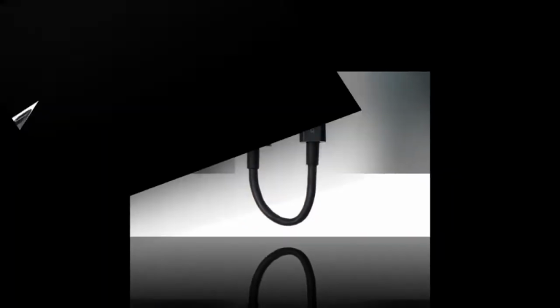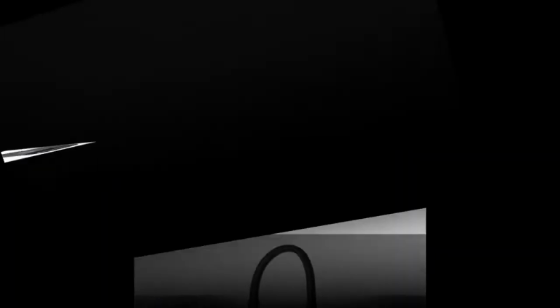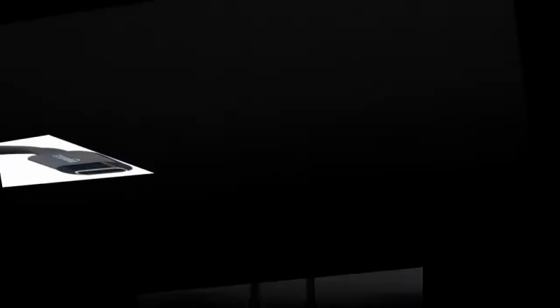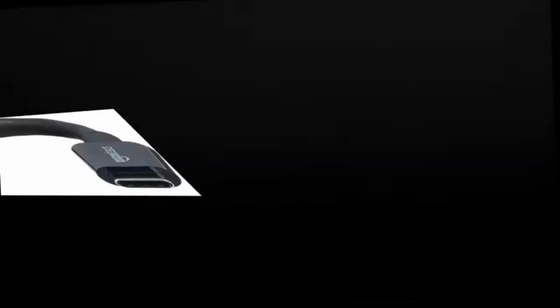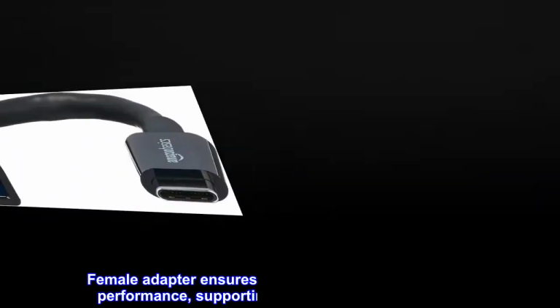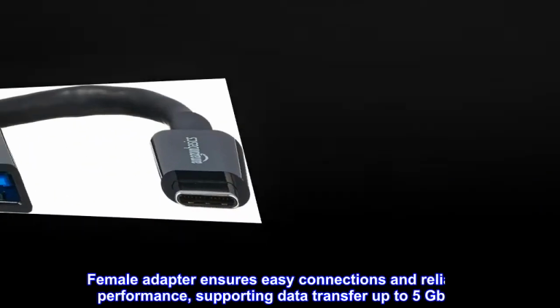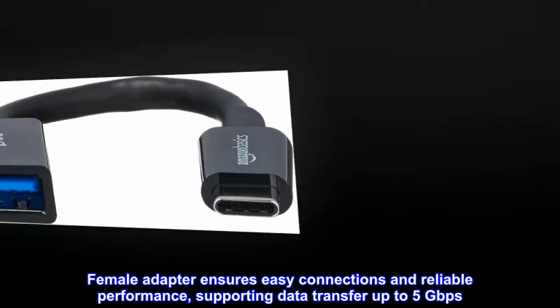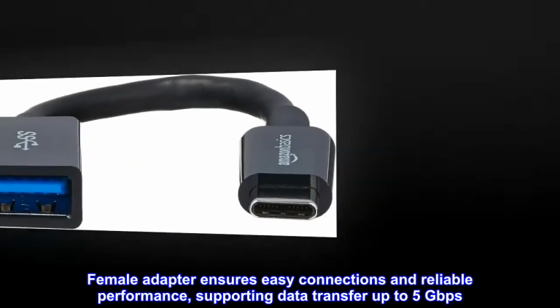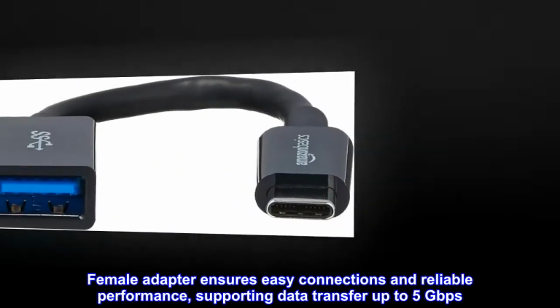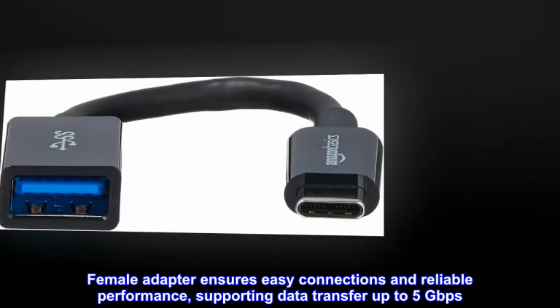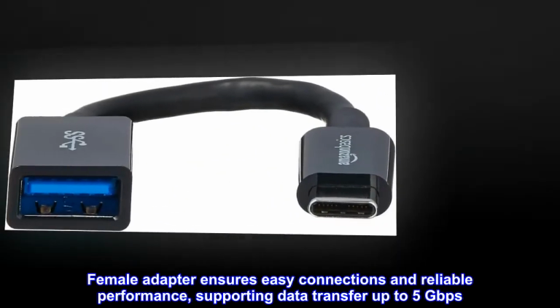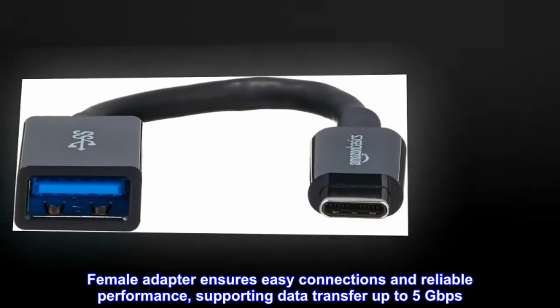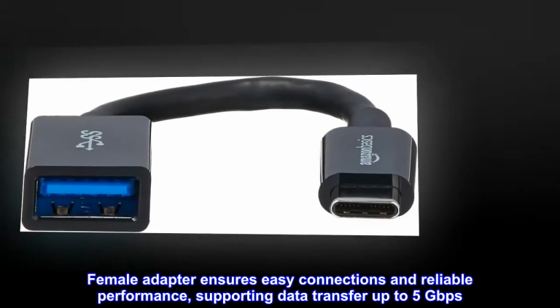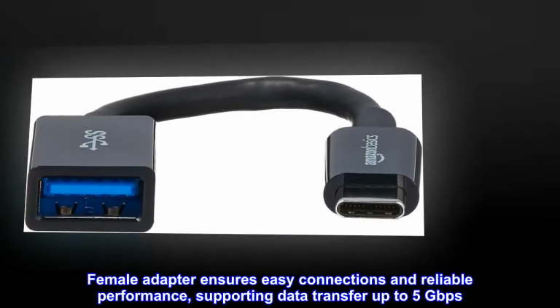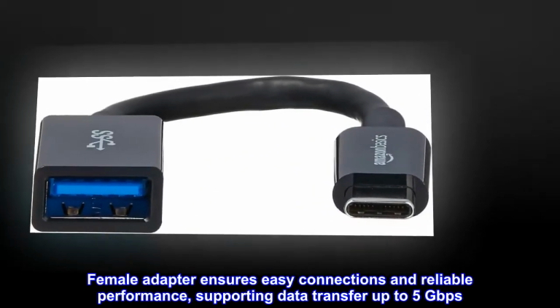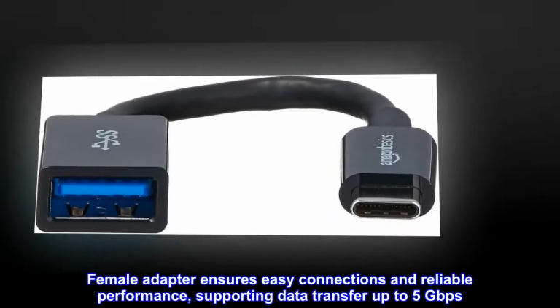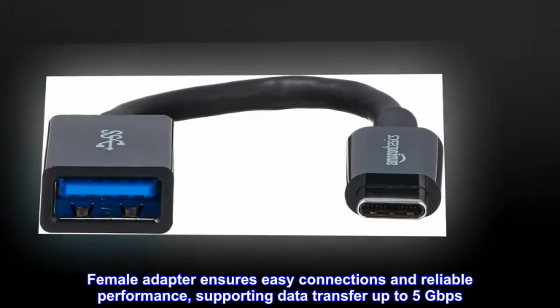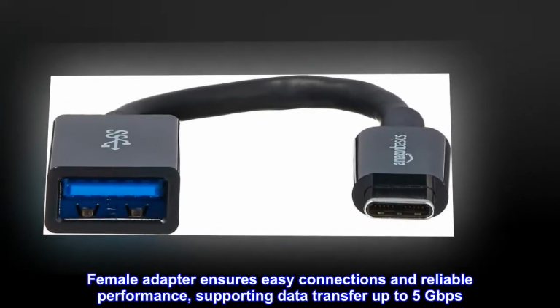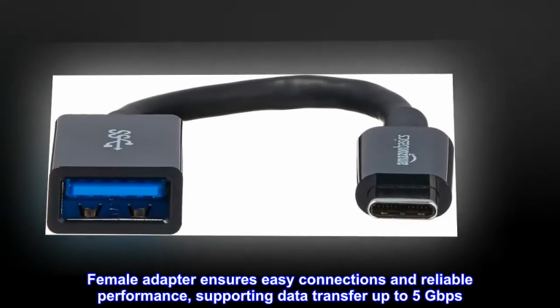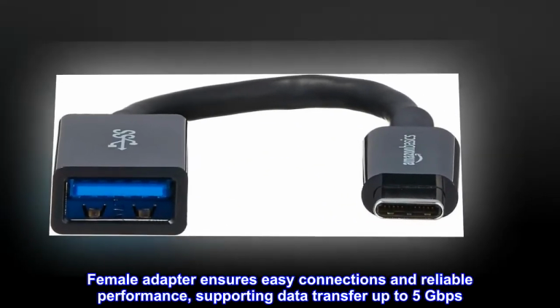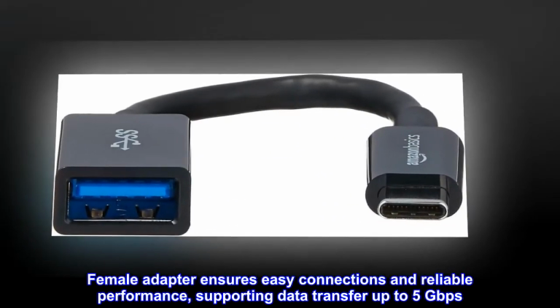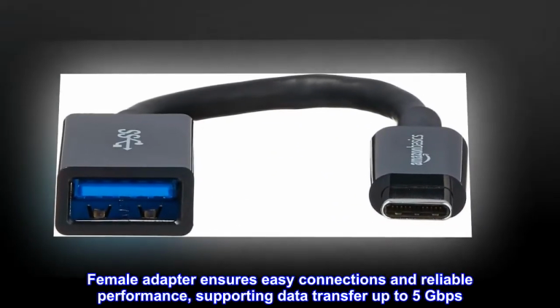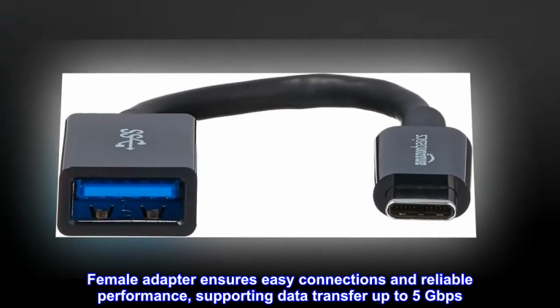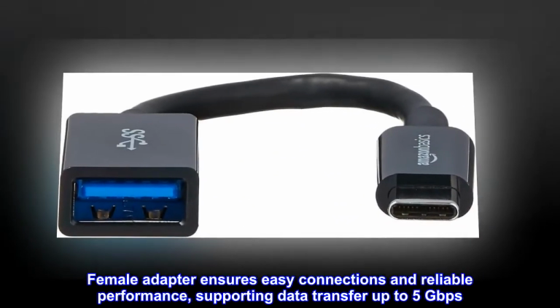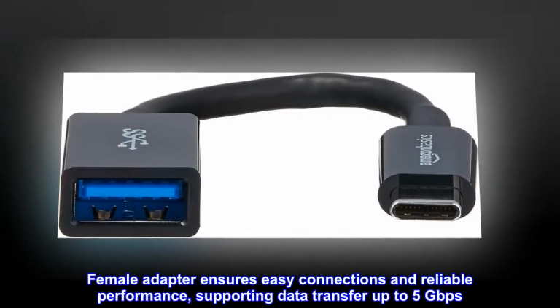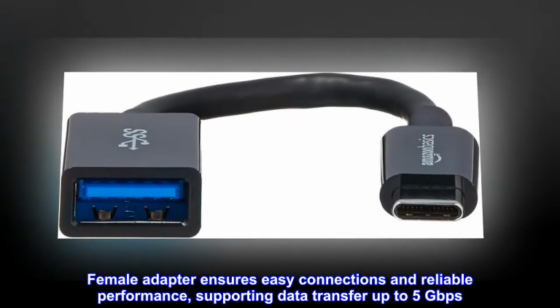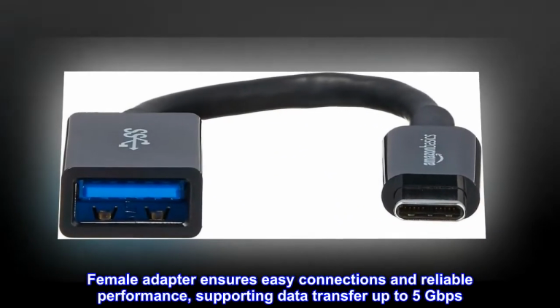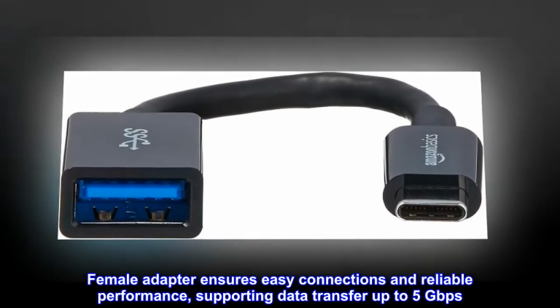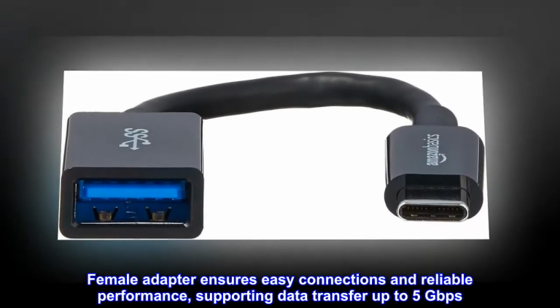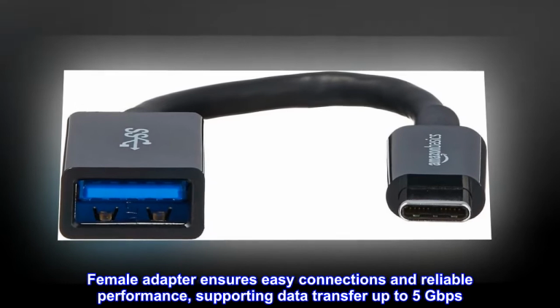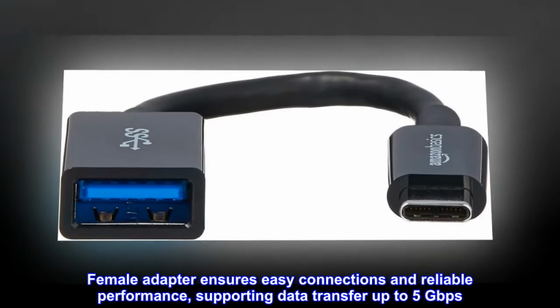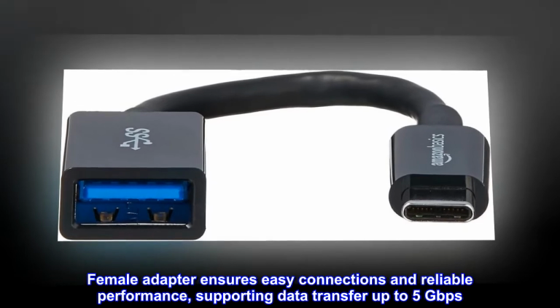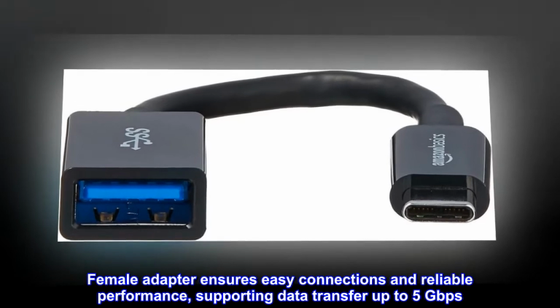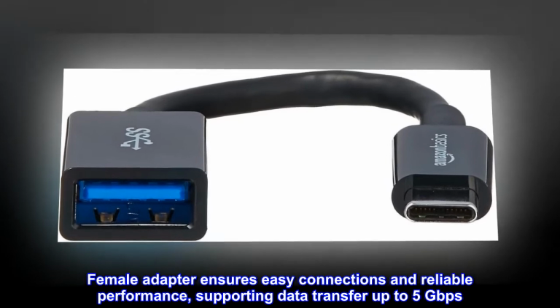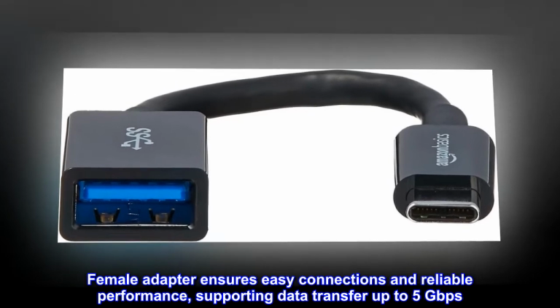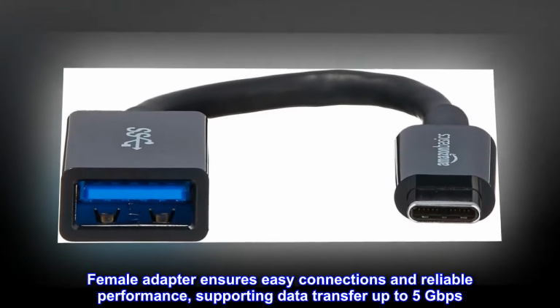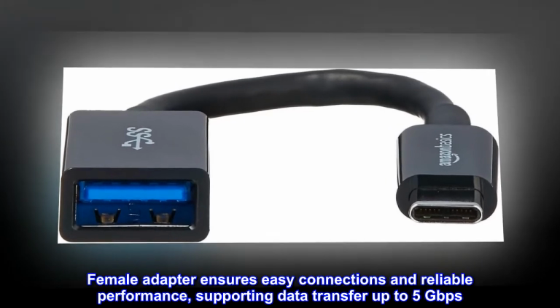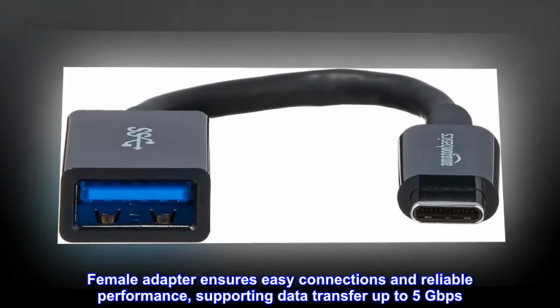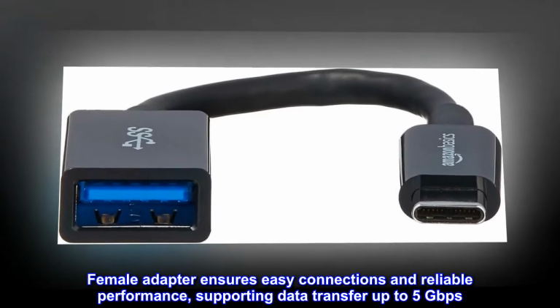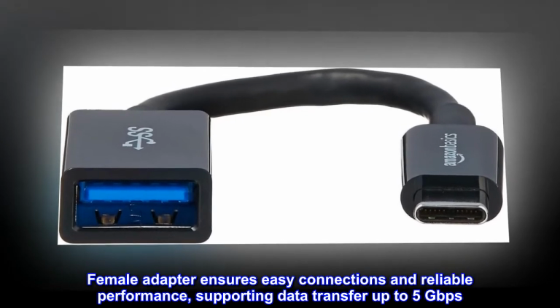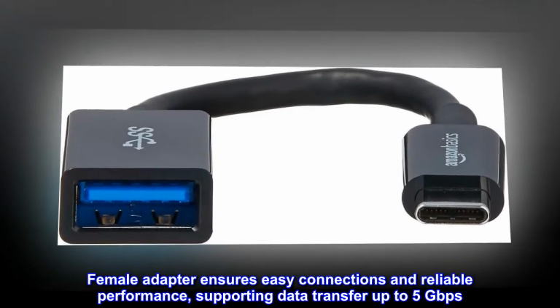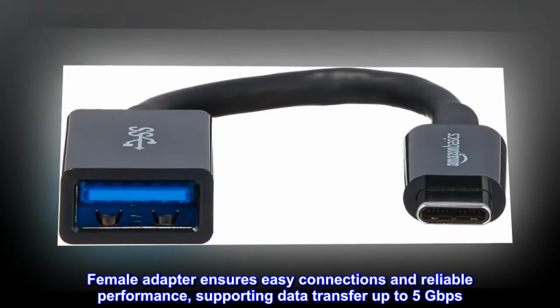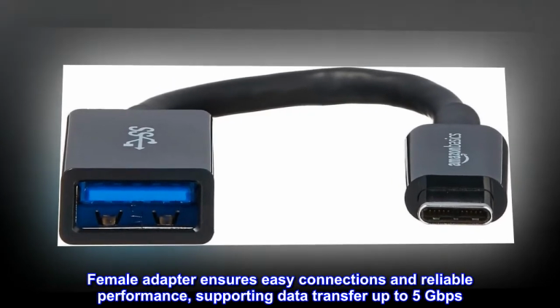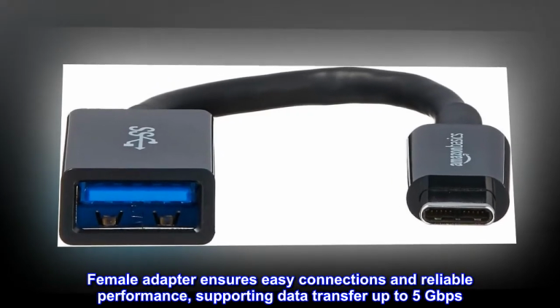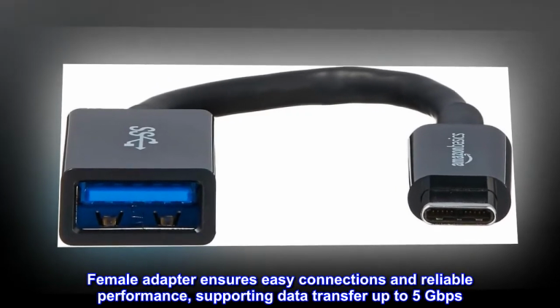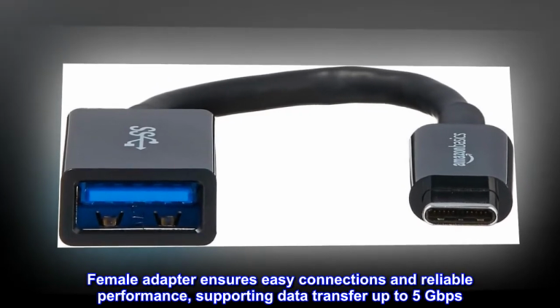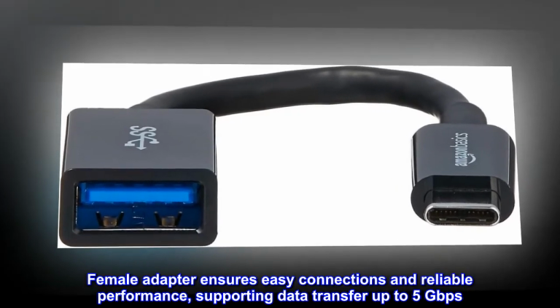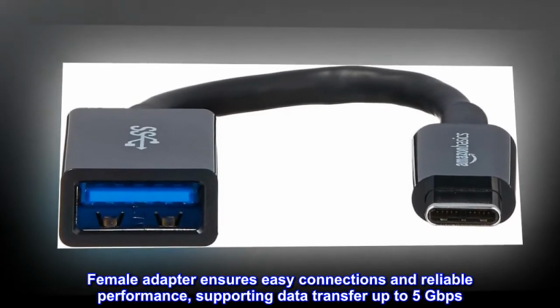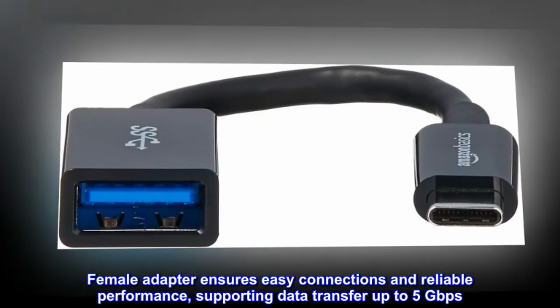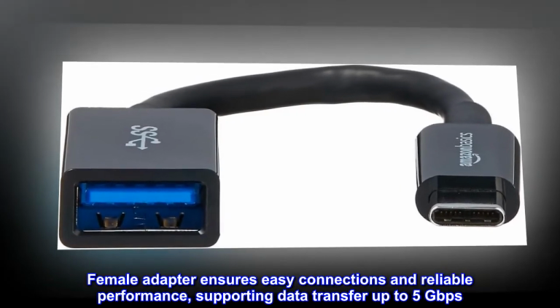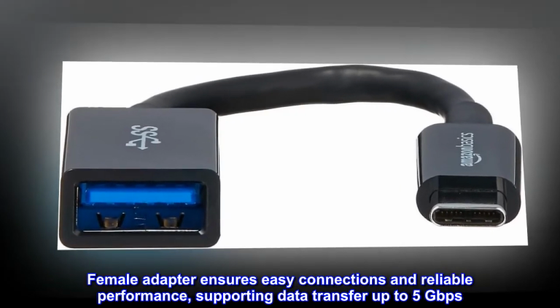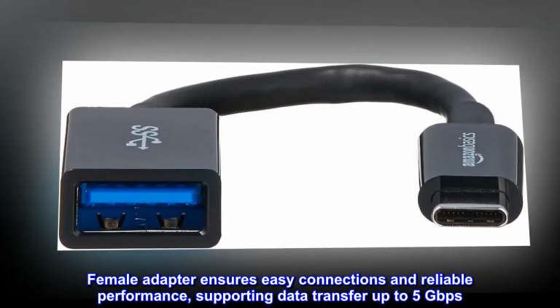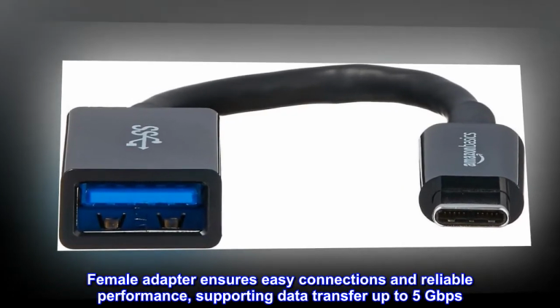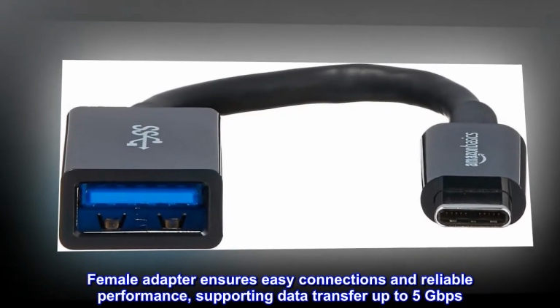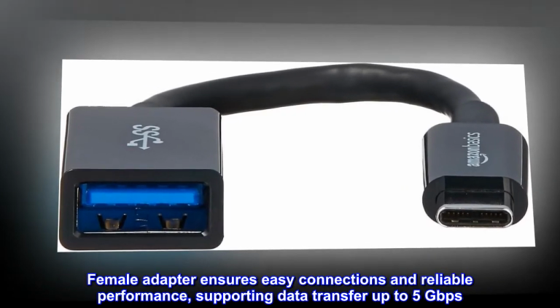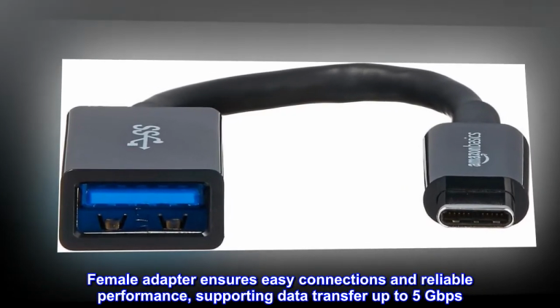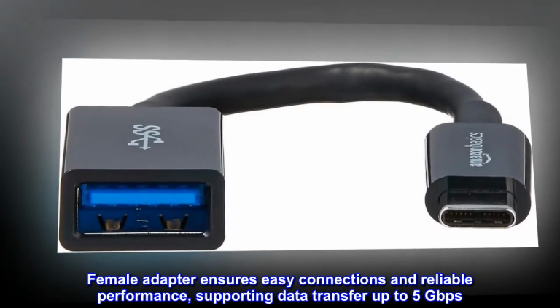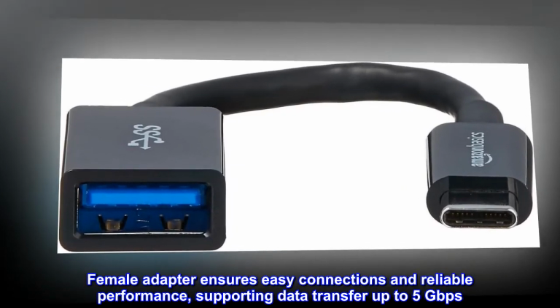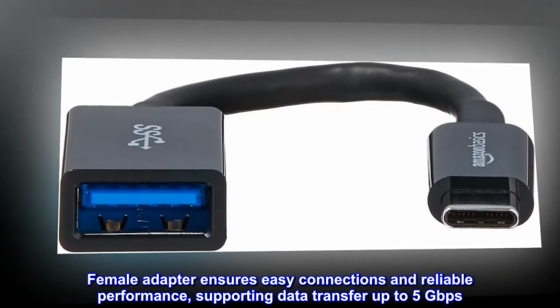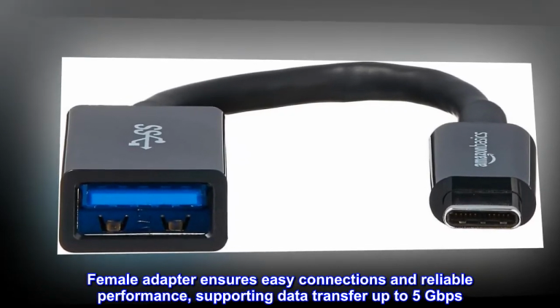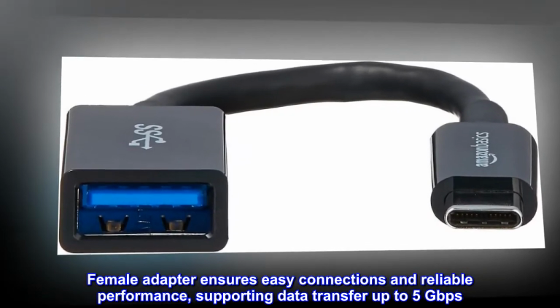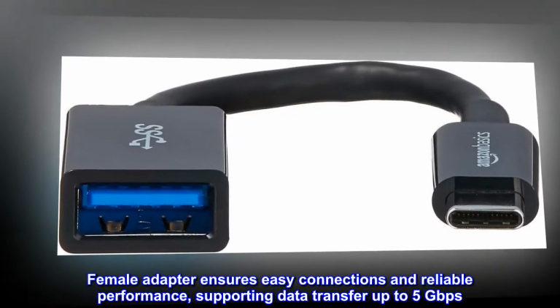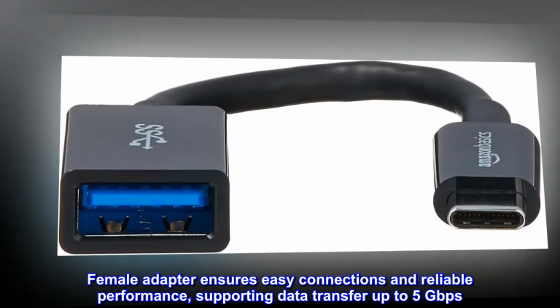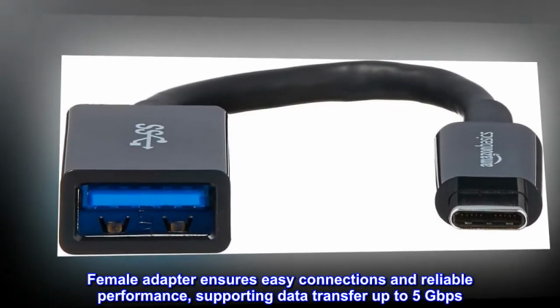Female adapter ensures easy connections and reliable performance, supporting data transfer up to 5 gigabits per second.